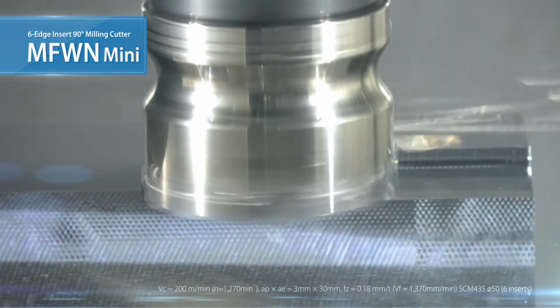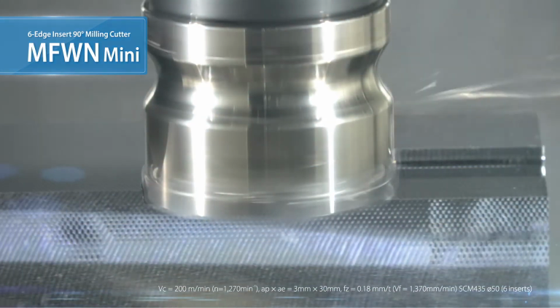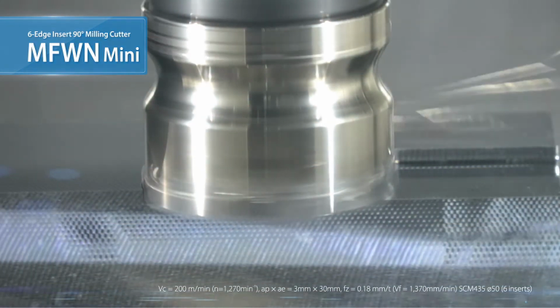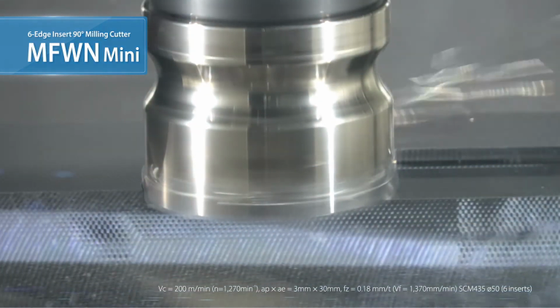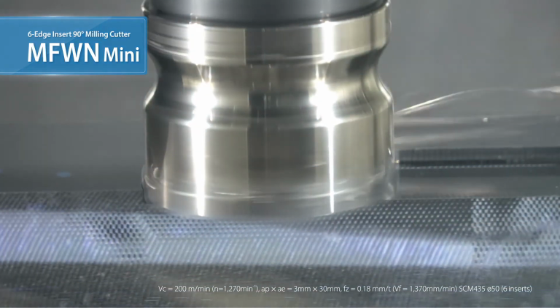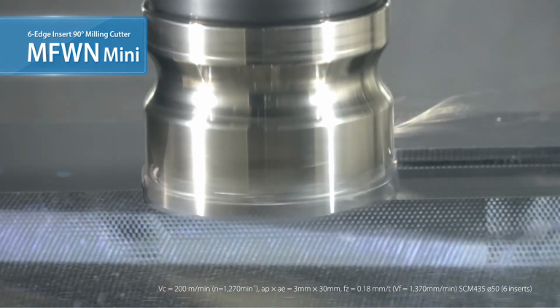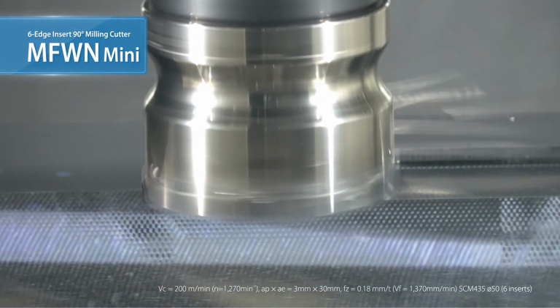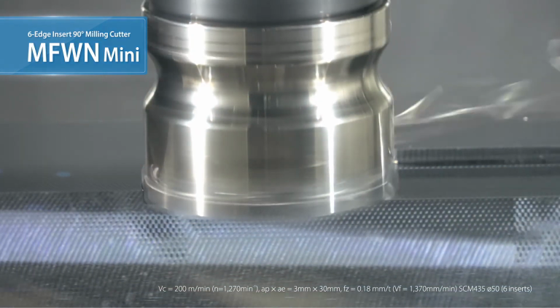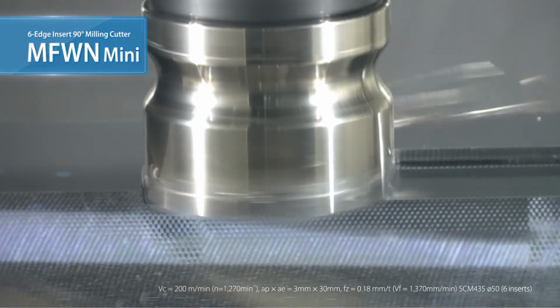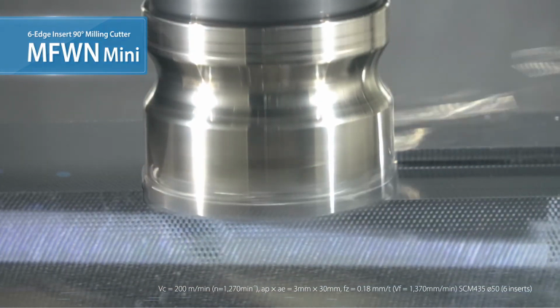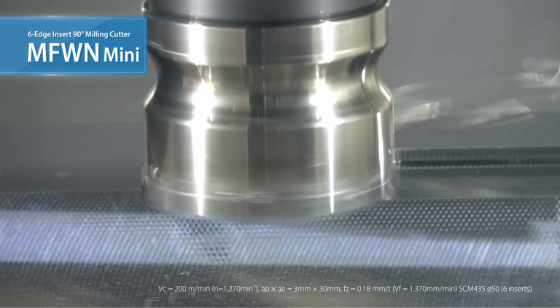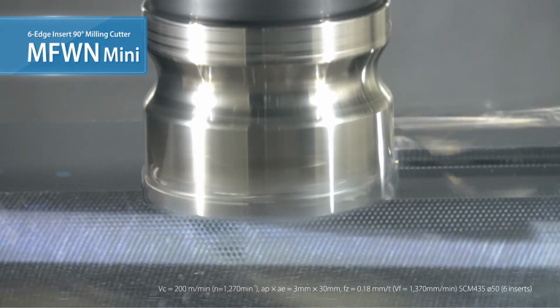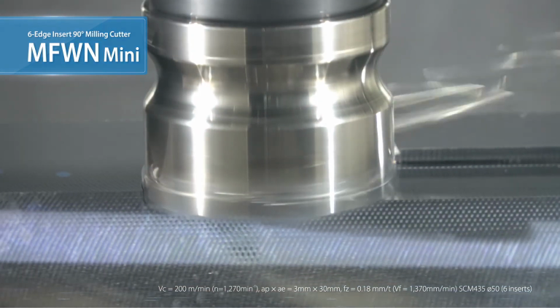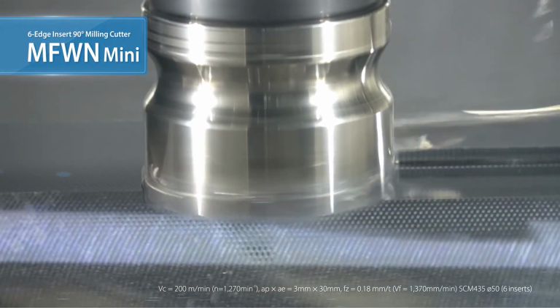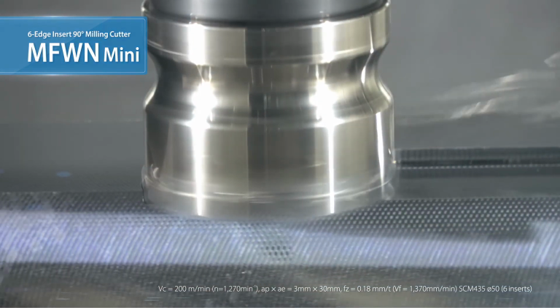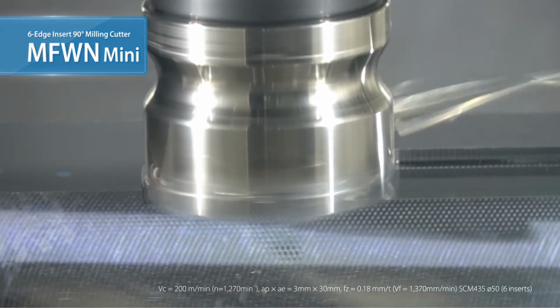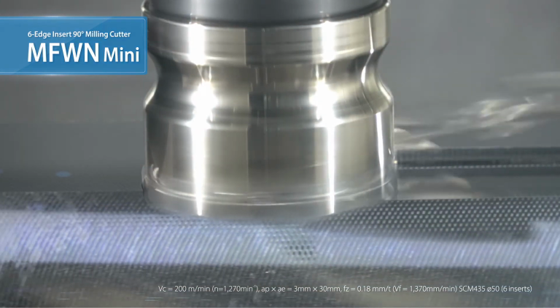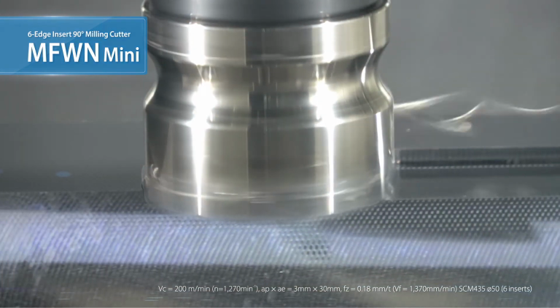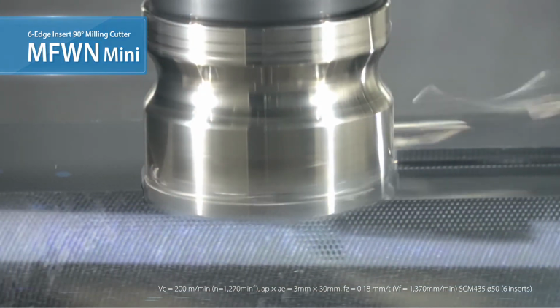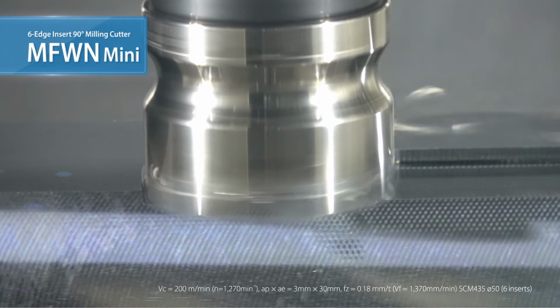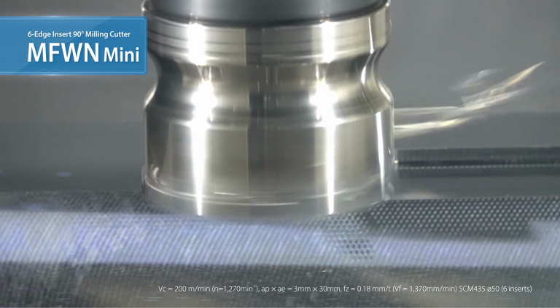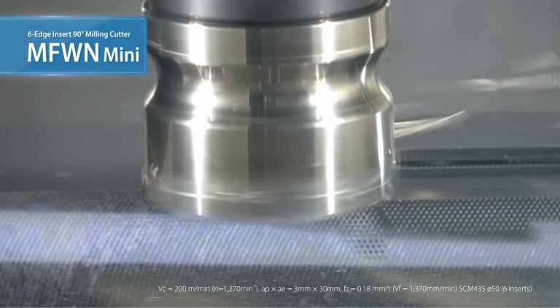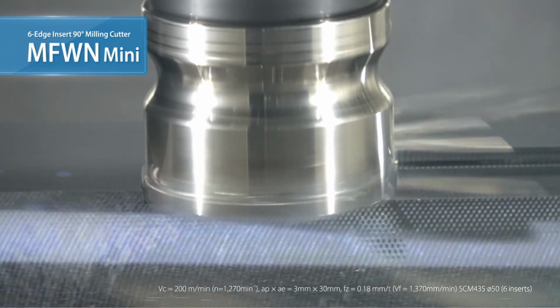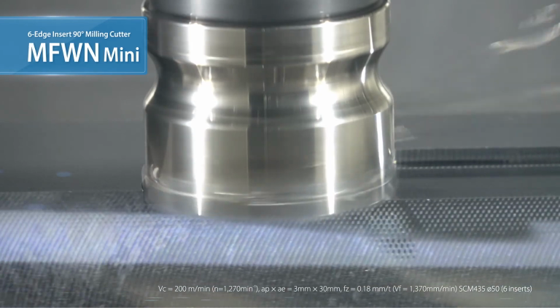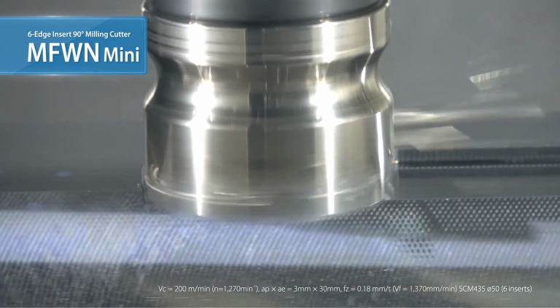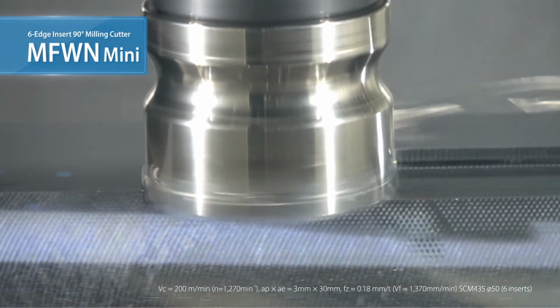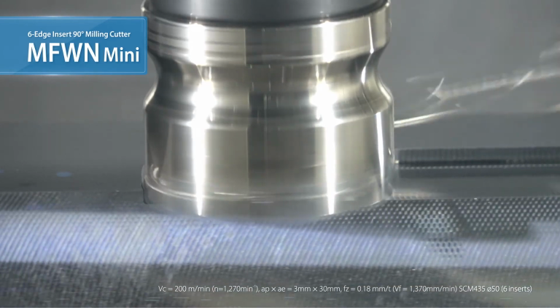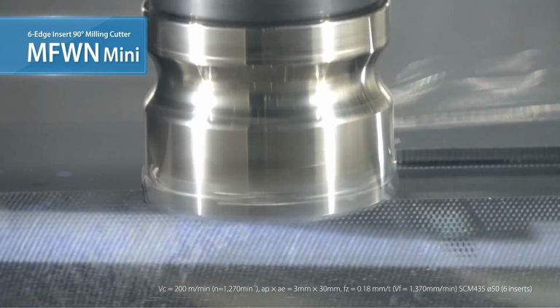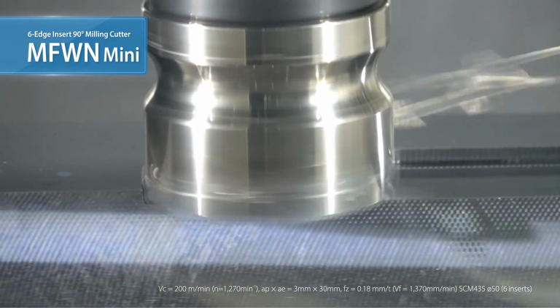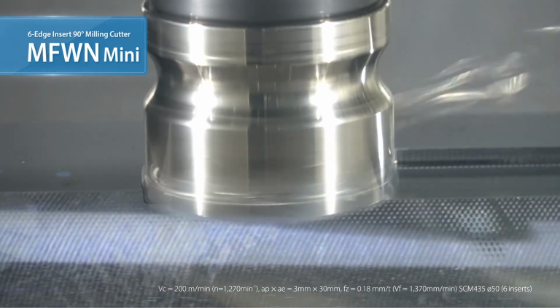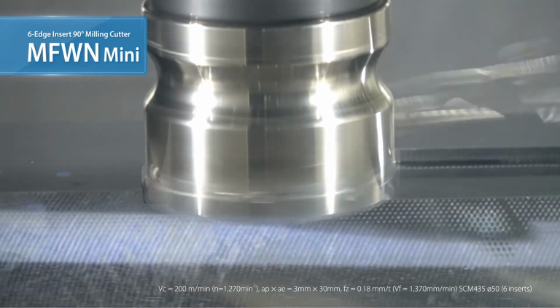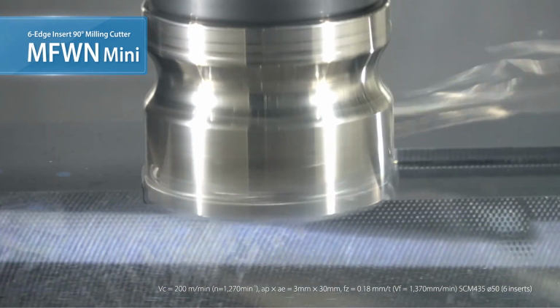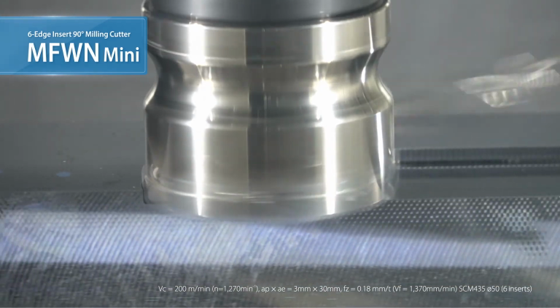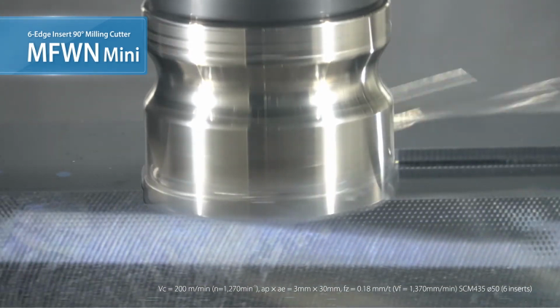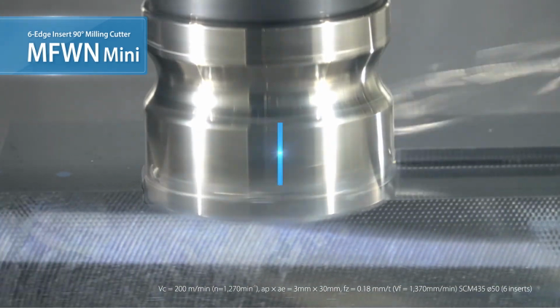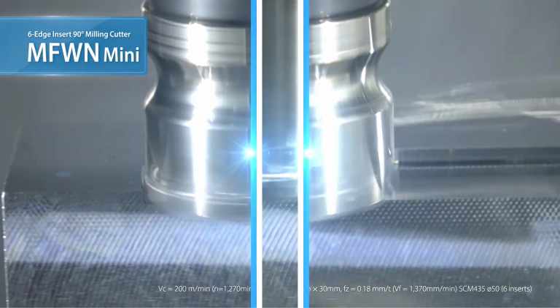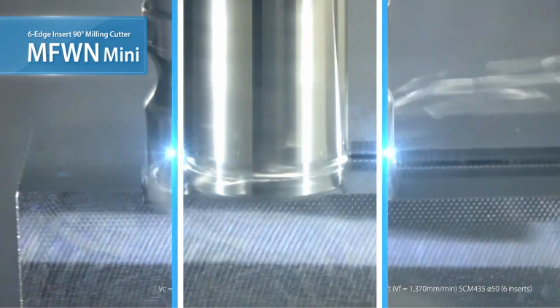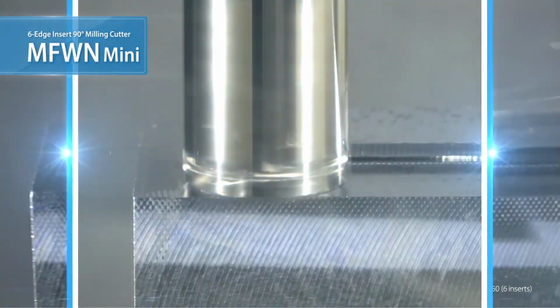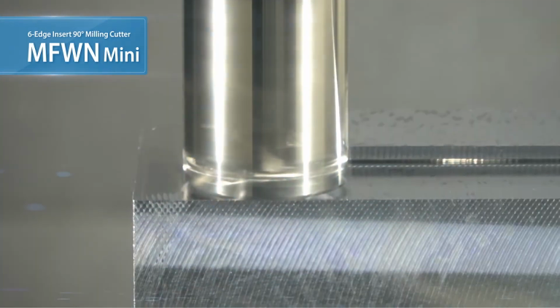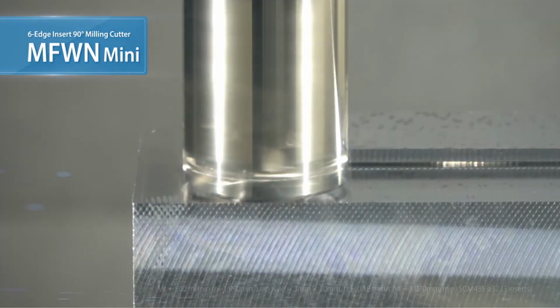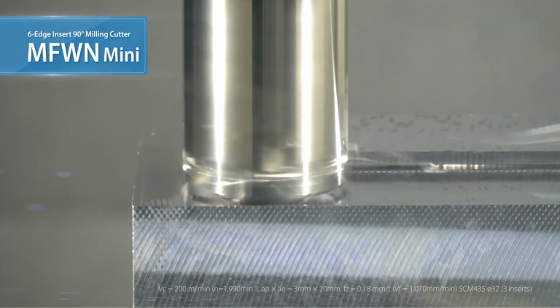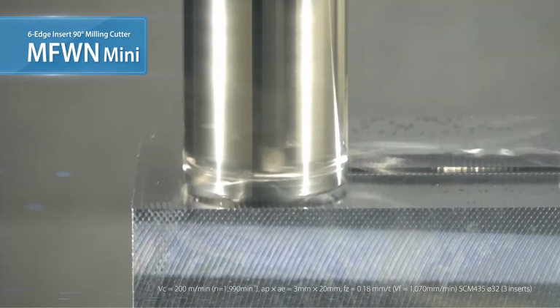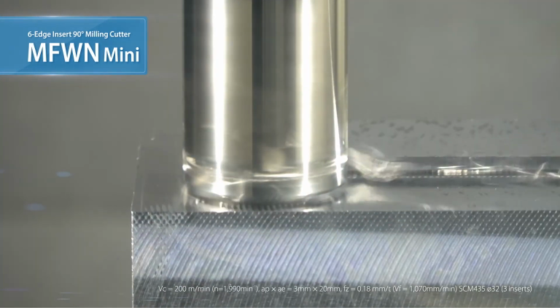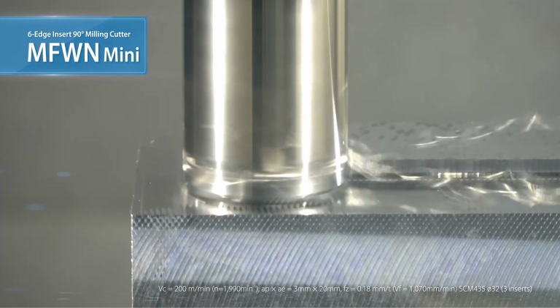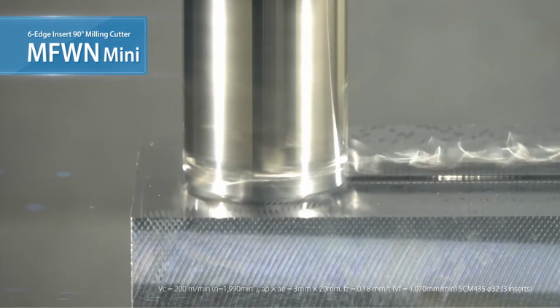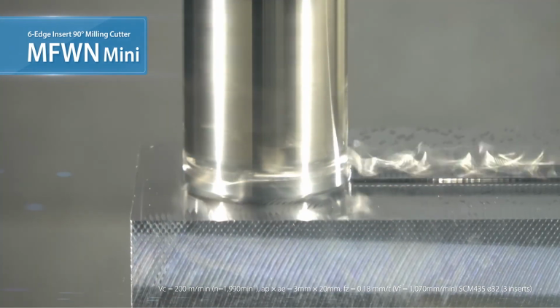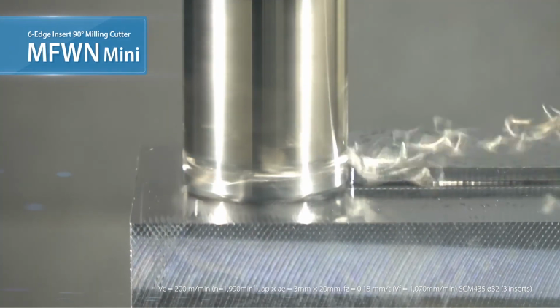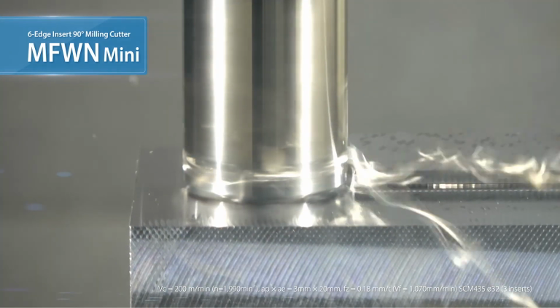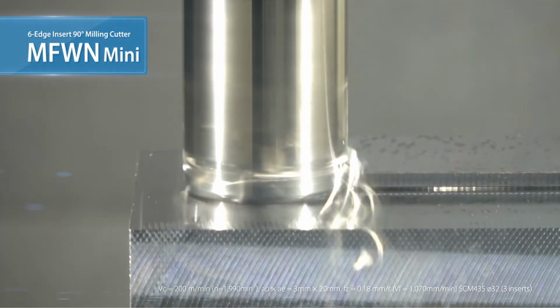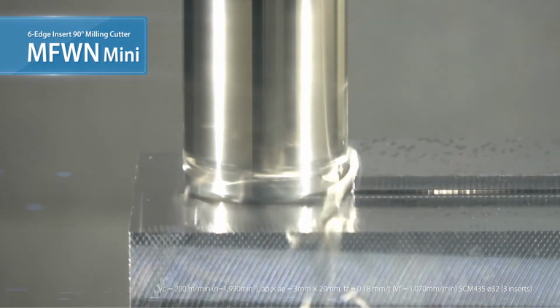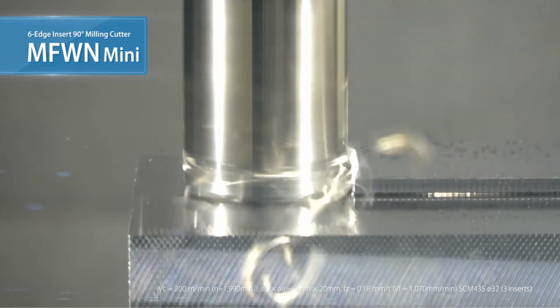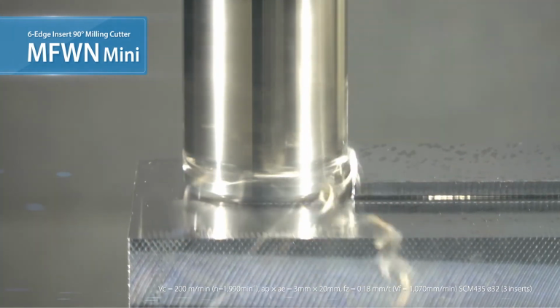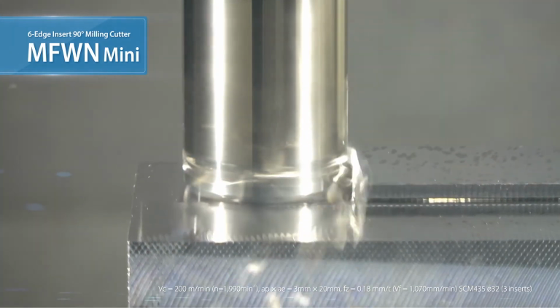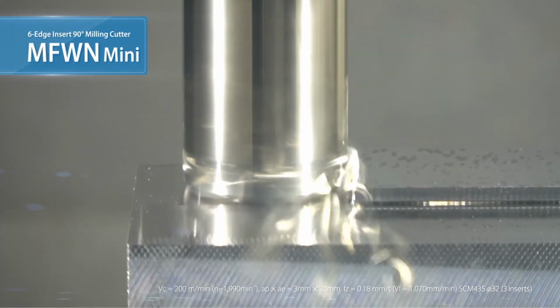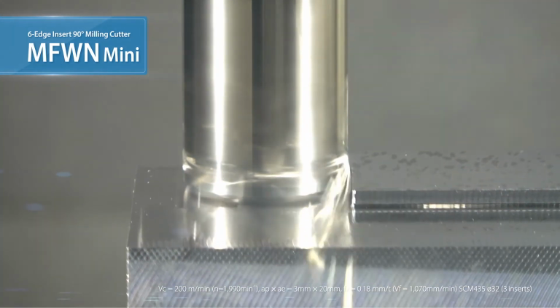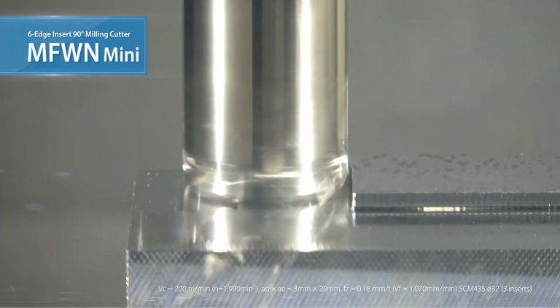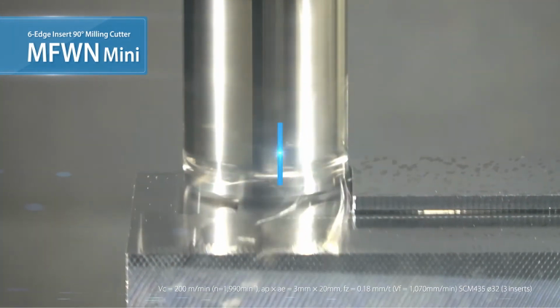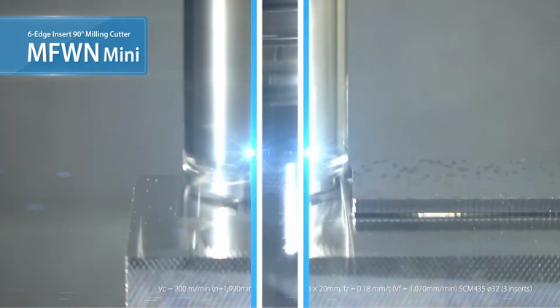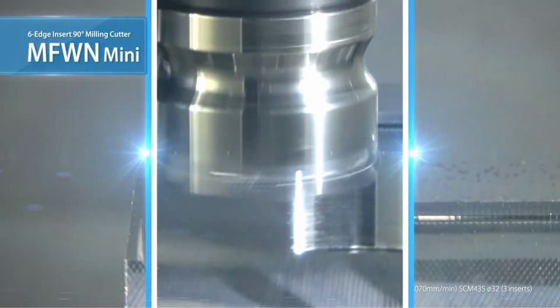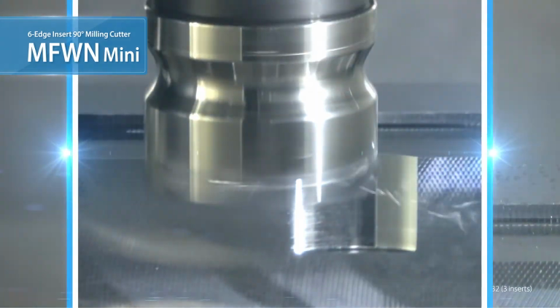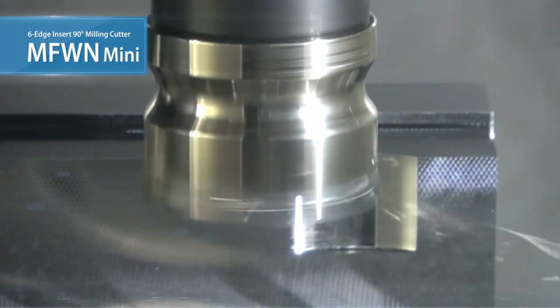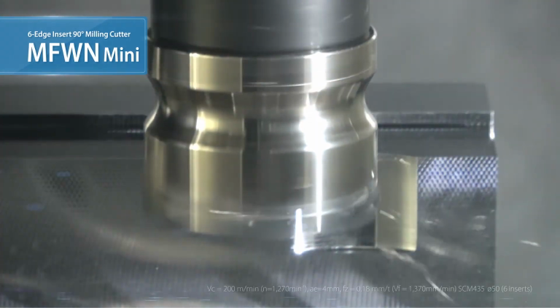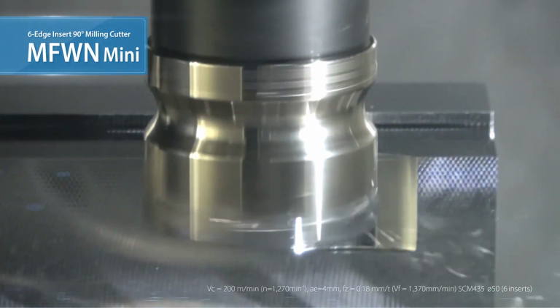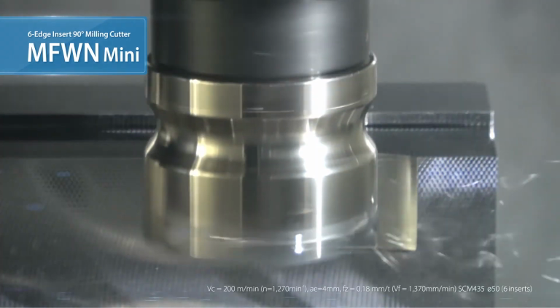The MFW-N Mini maintains stable machining. The symmetrical cutting edge also allows for plunging operations.